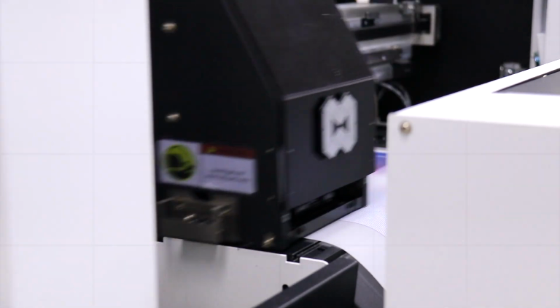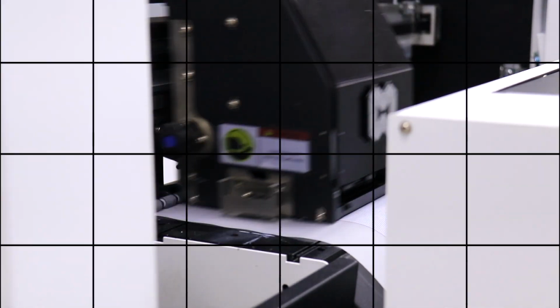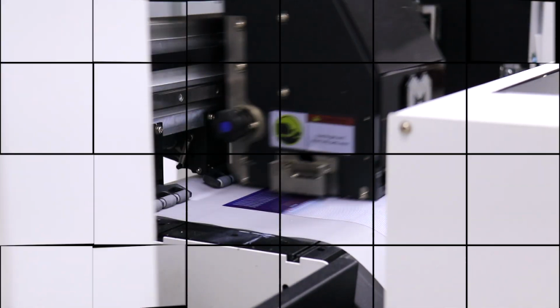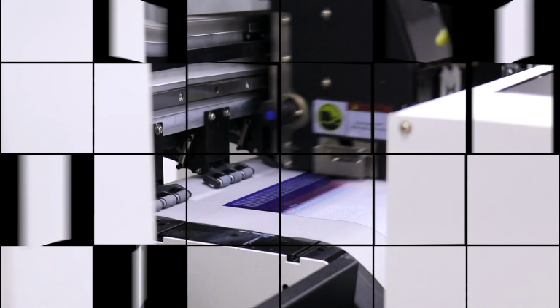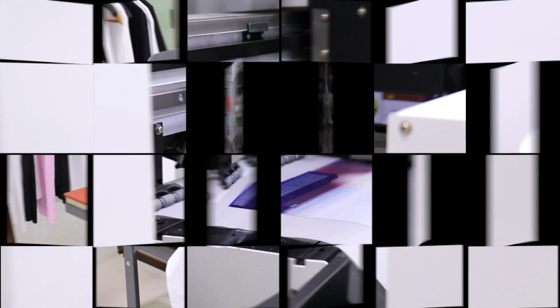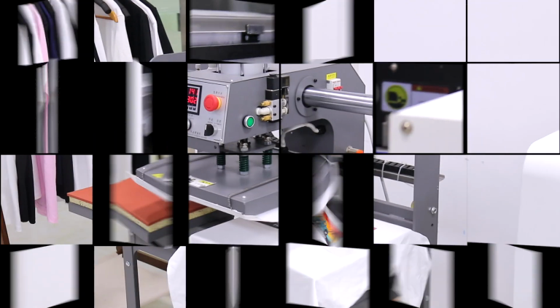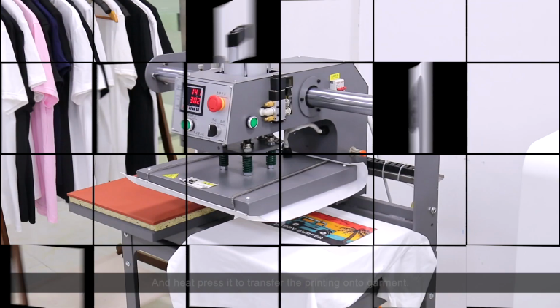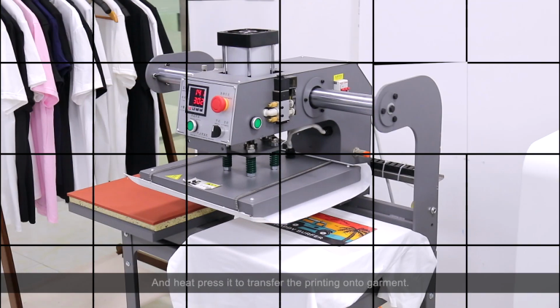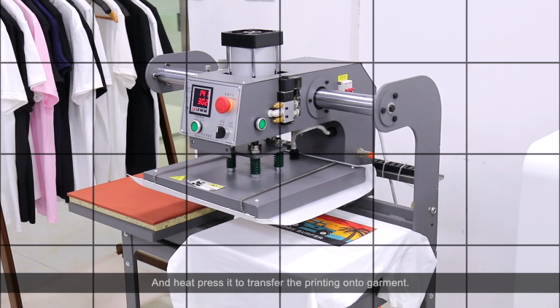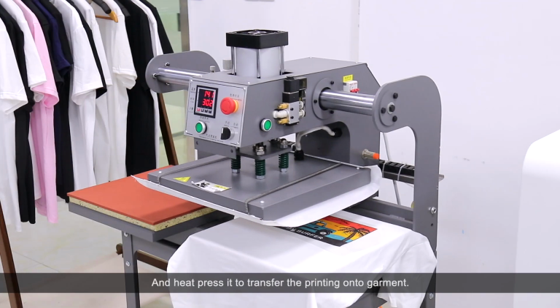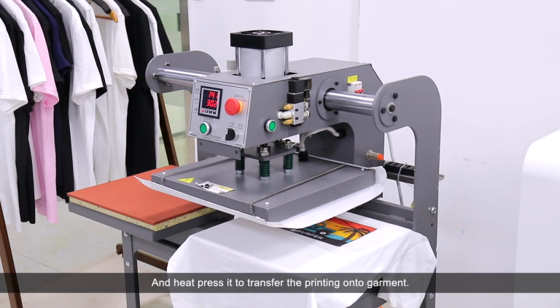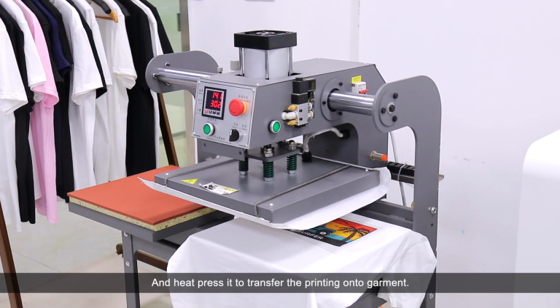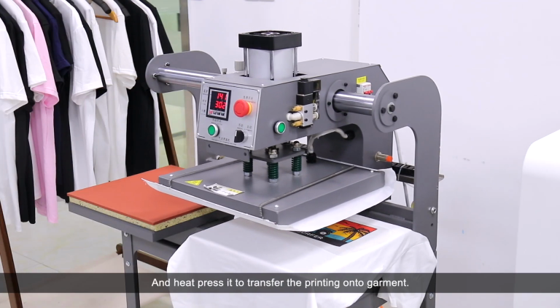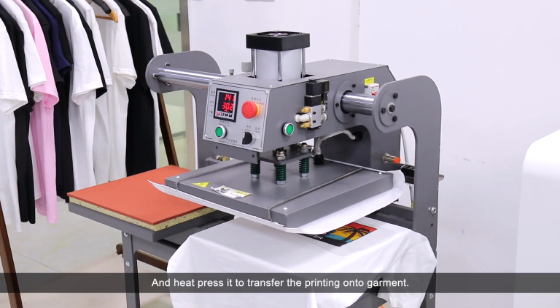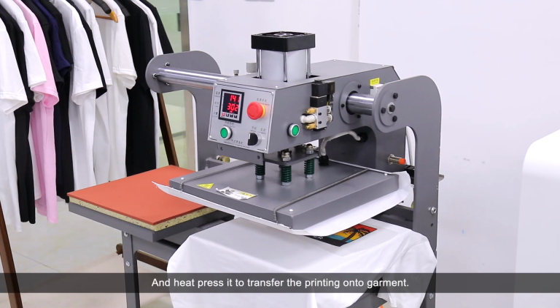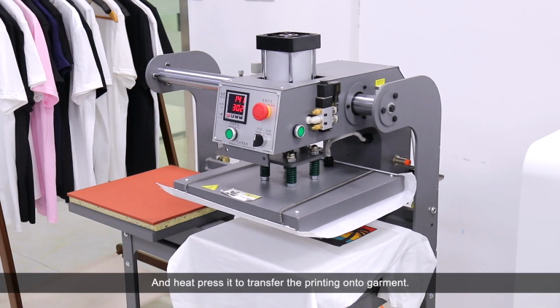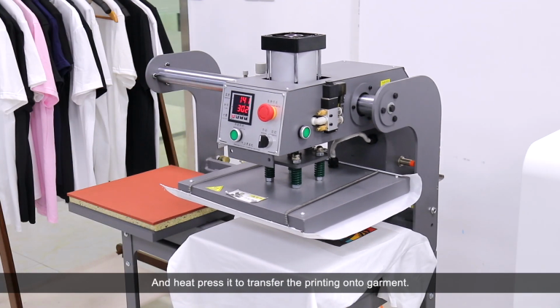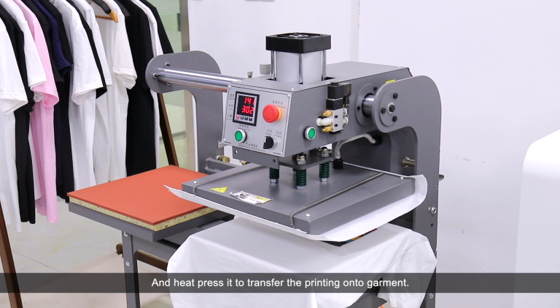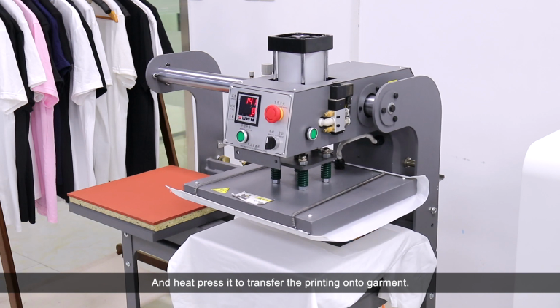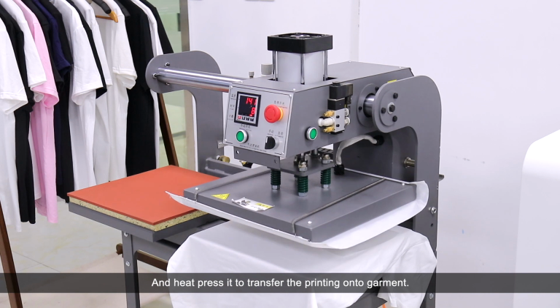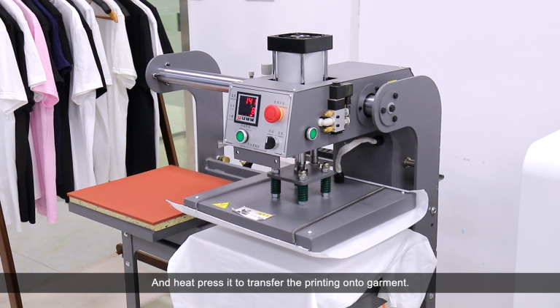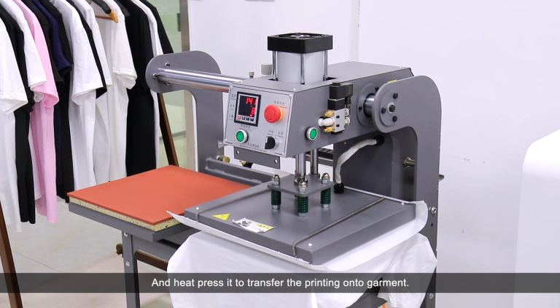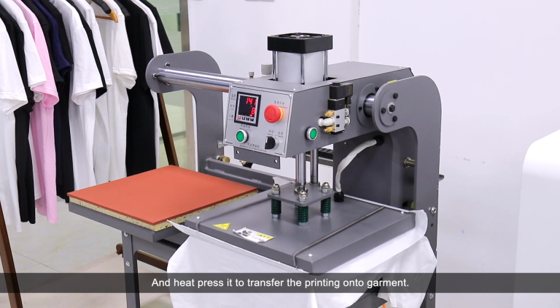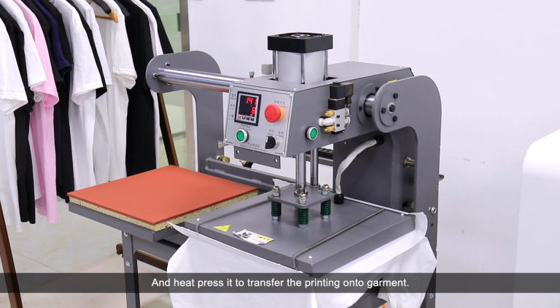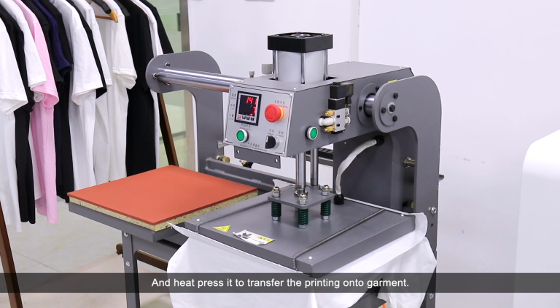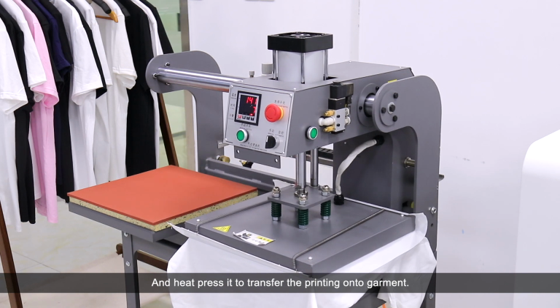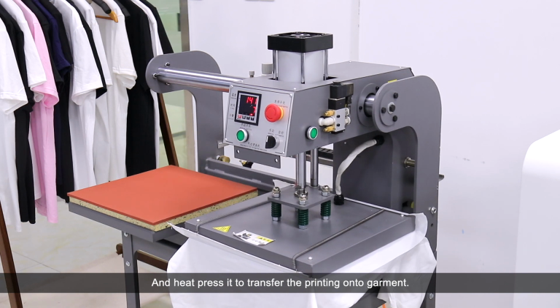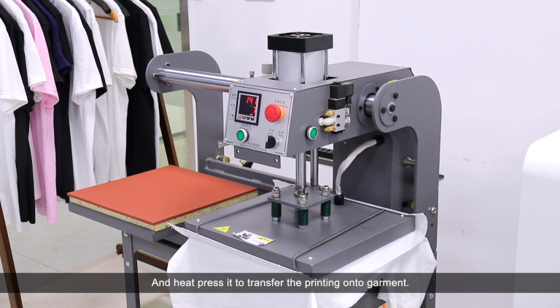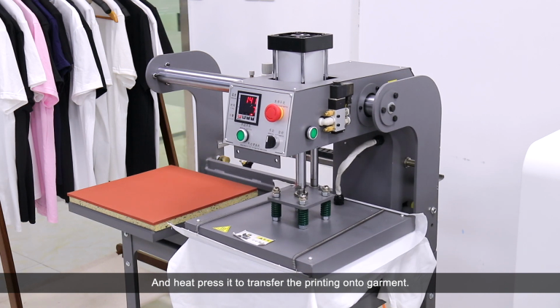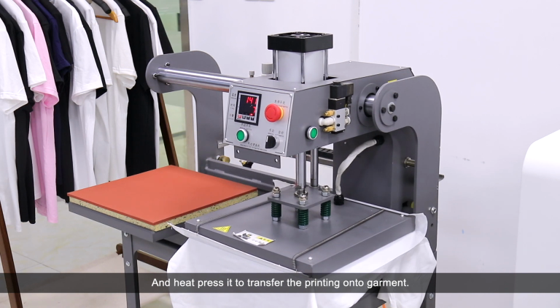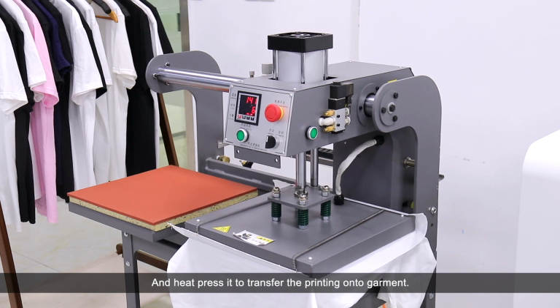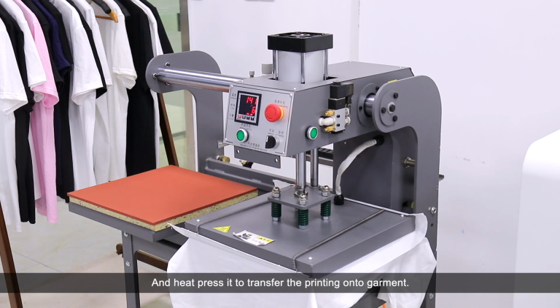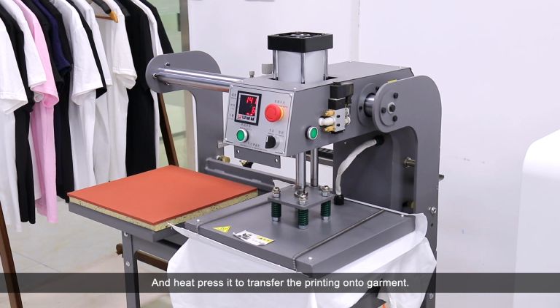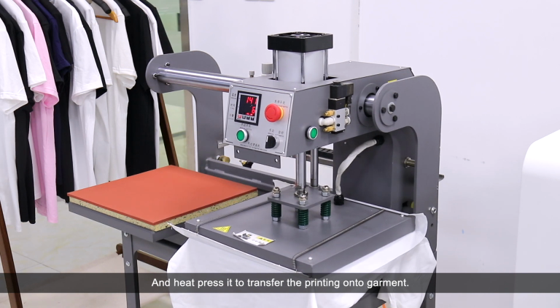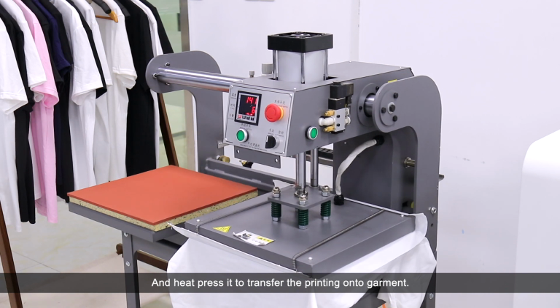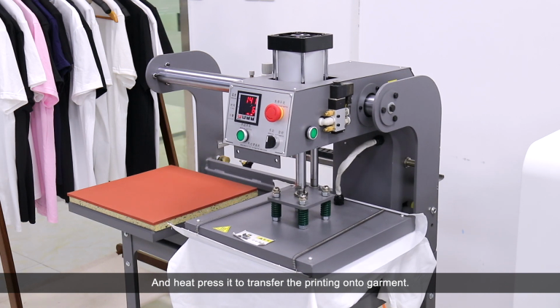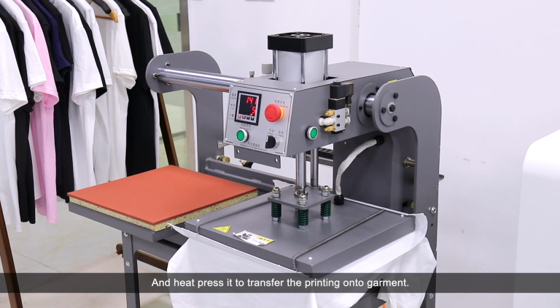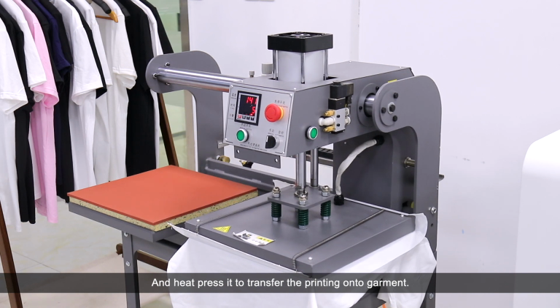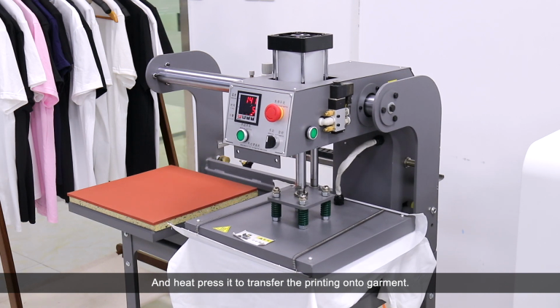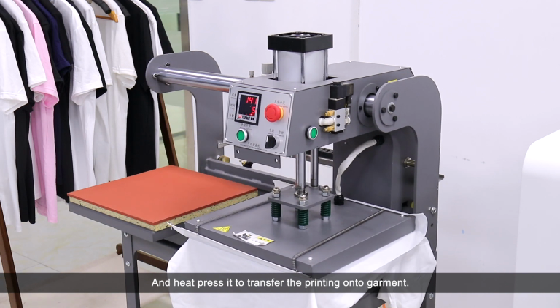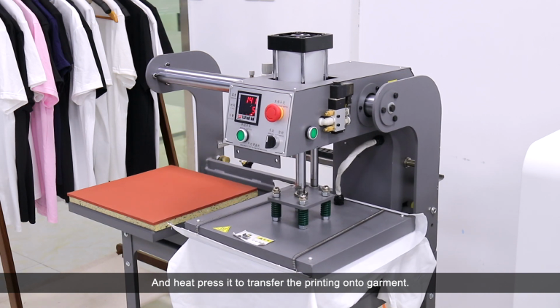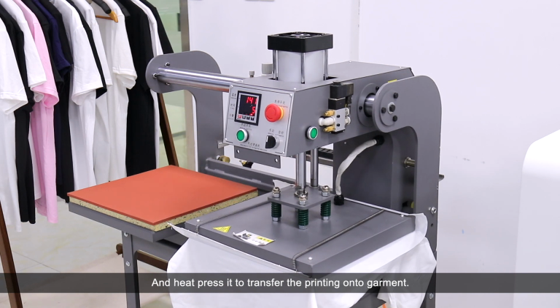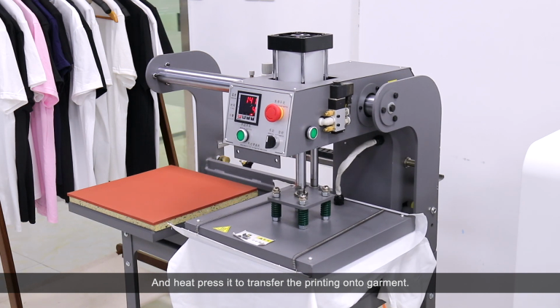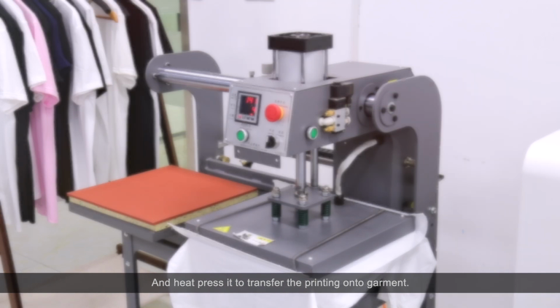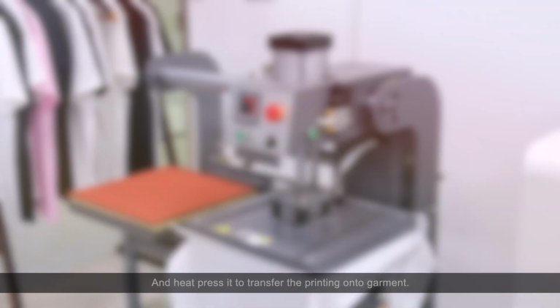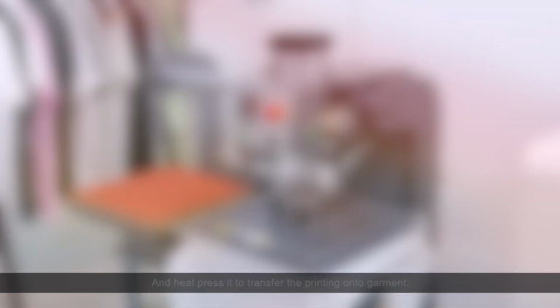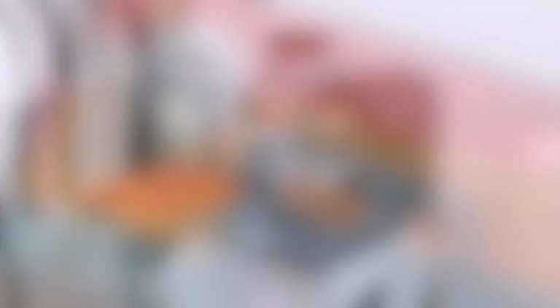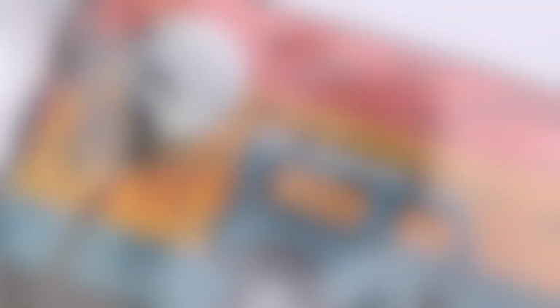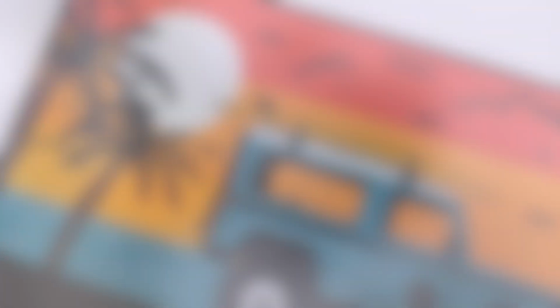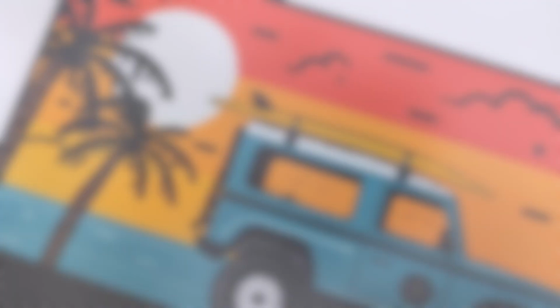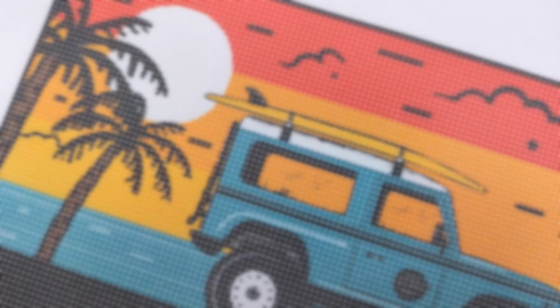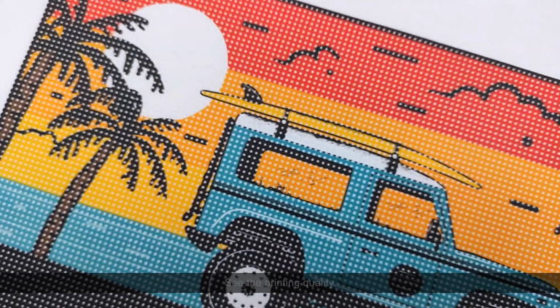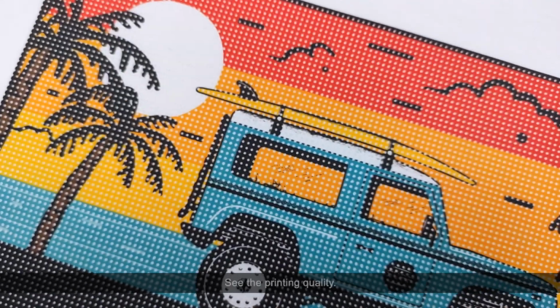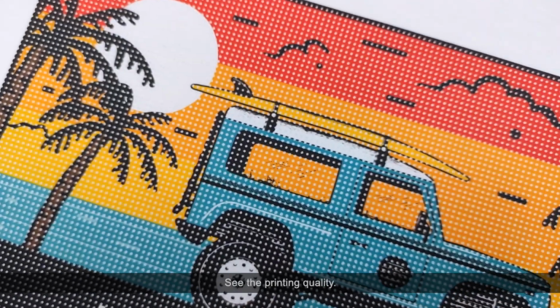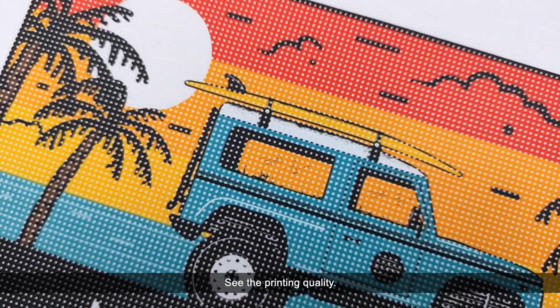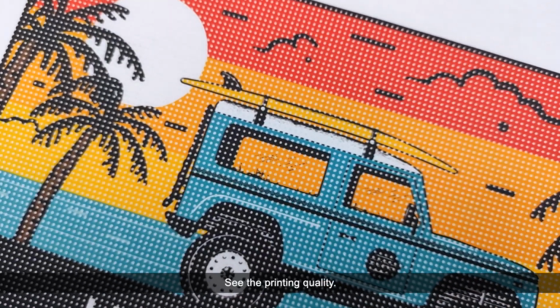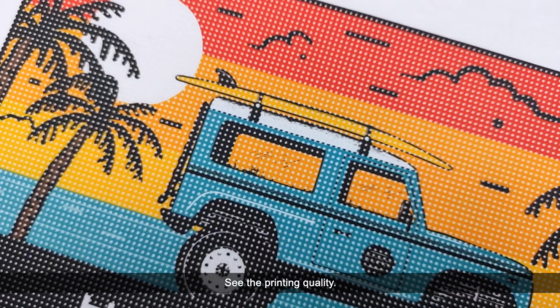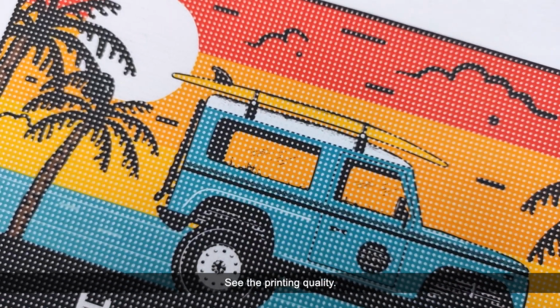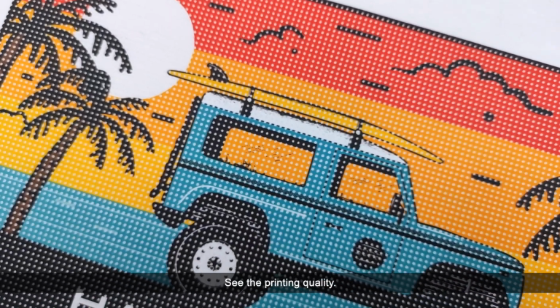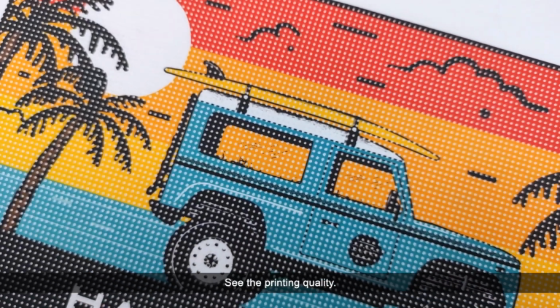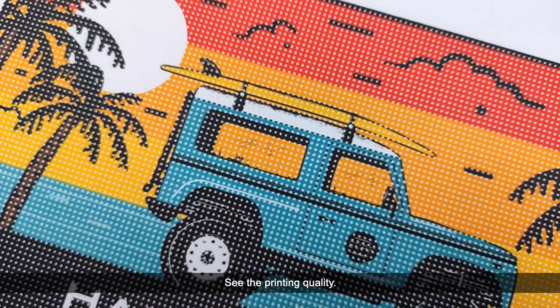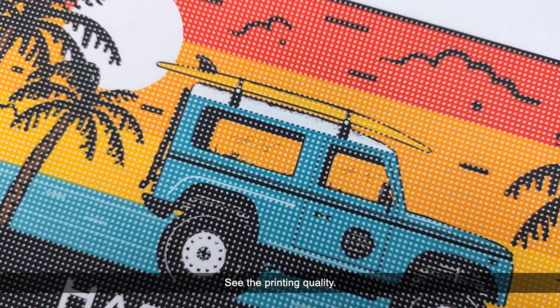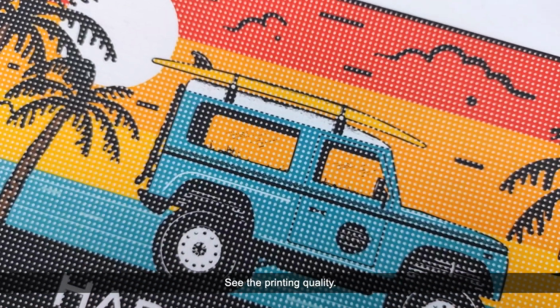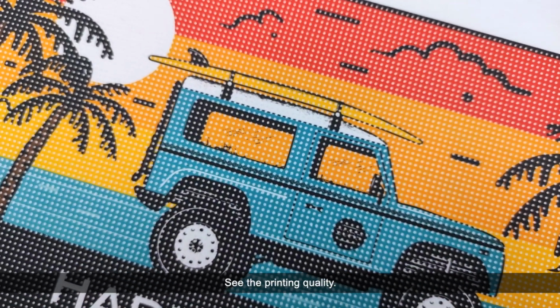Add the heat press to transfer the printing onto the garment, and see the printing quality.